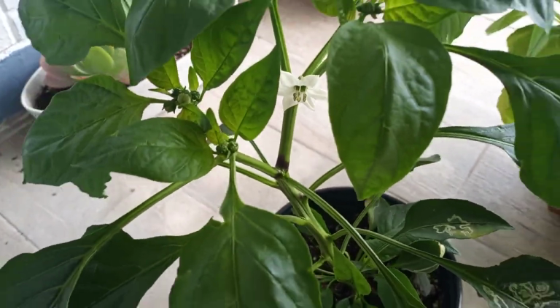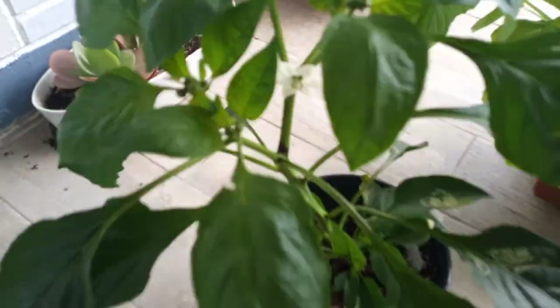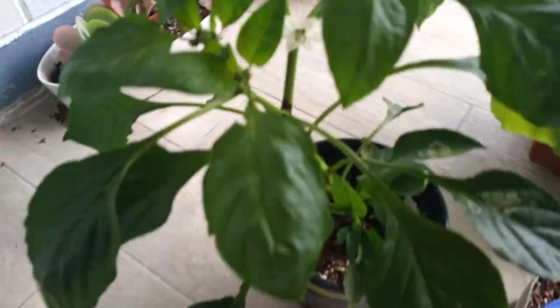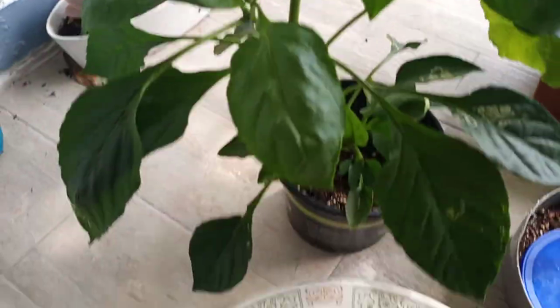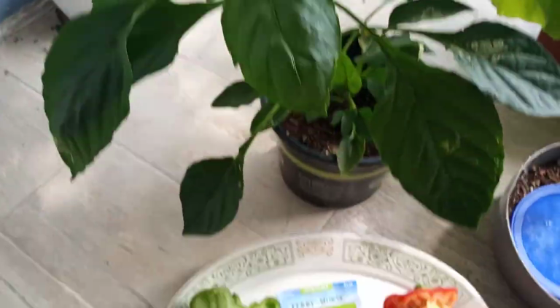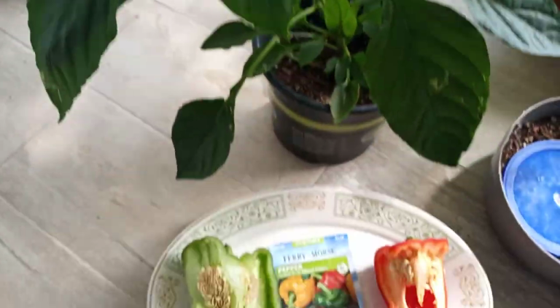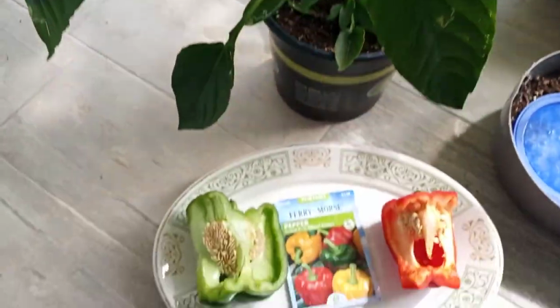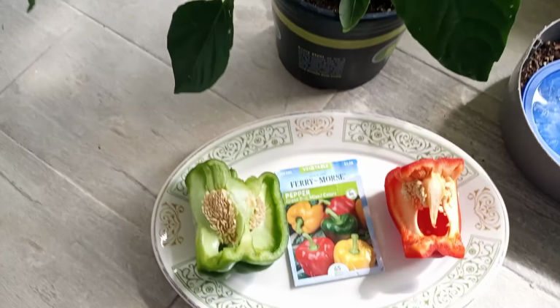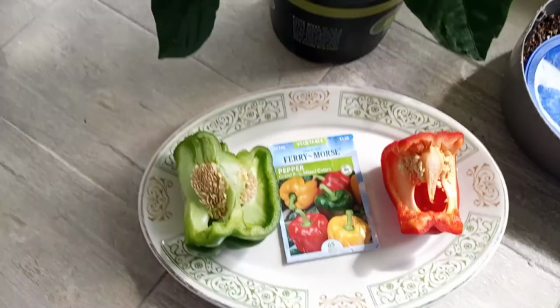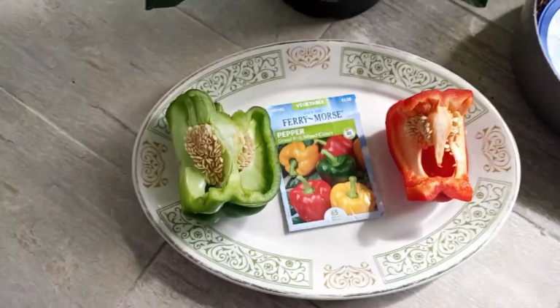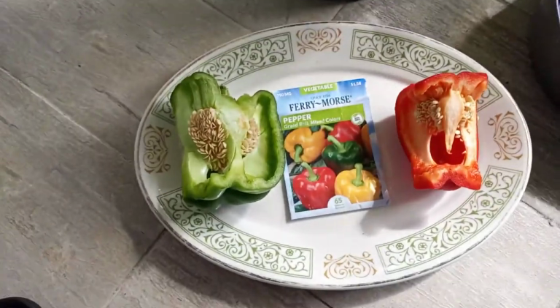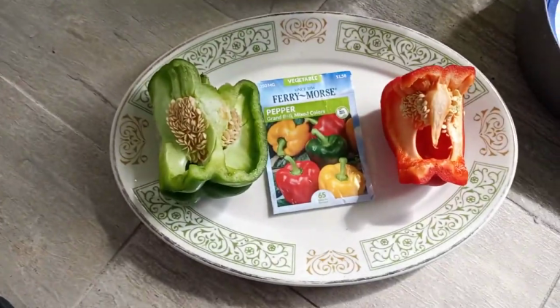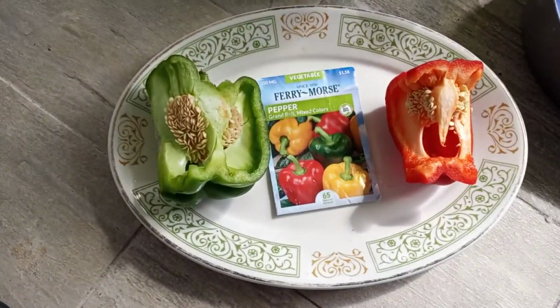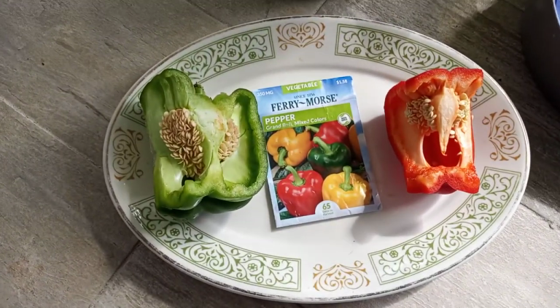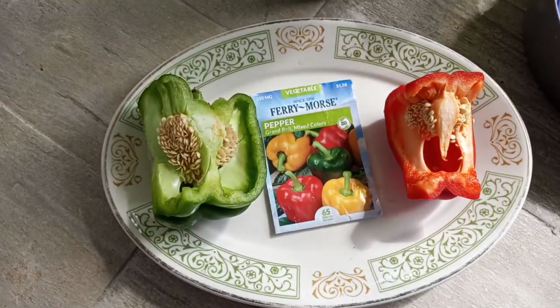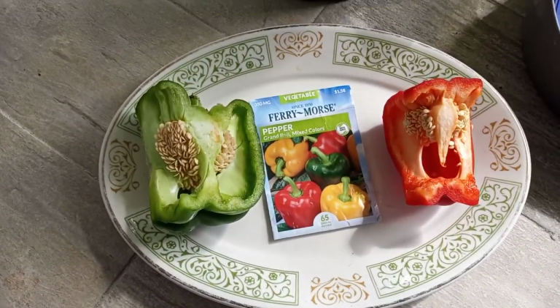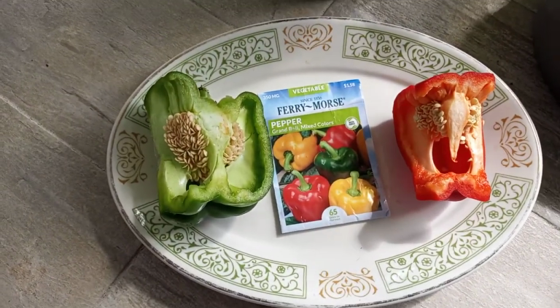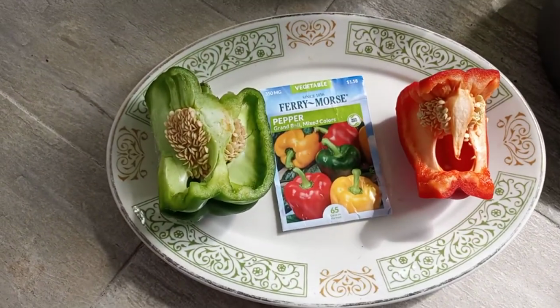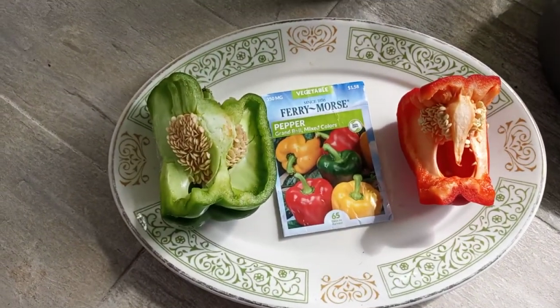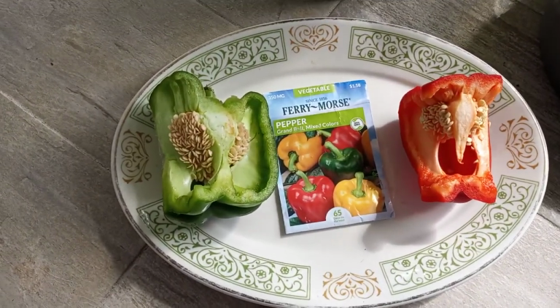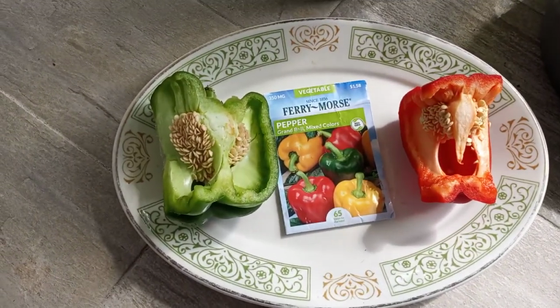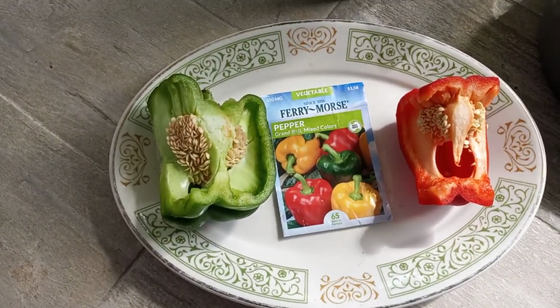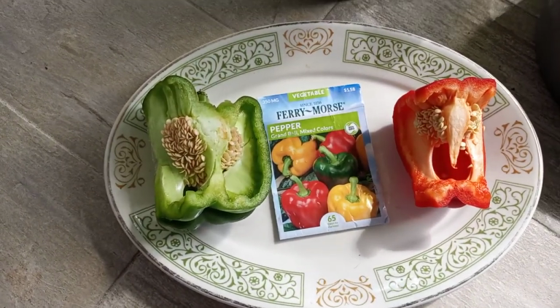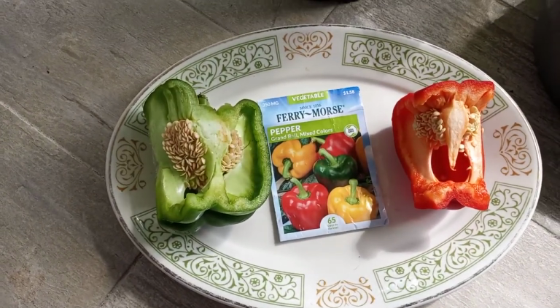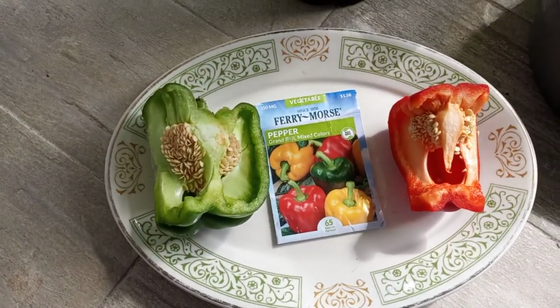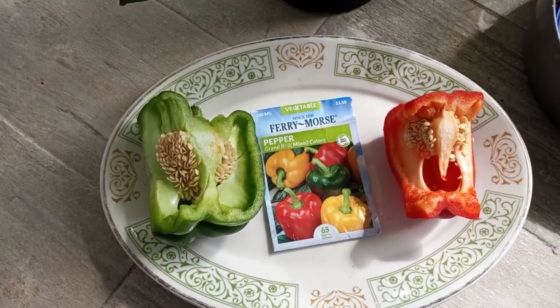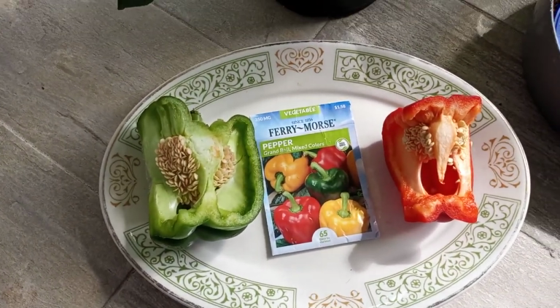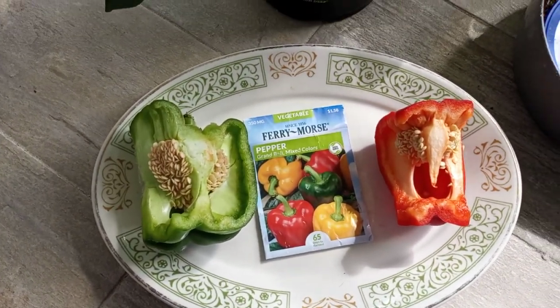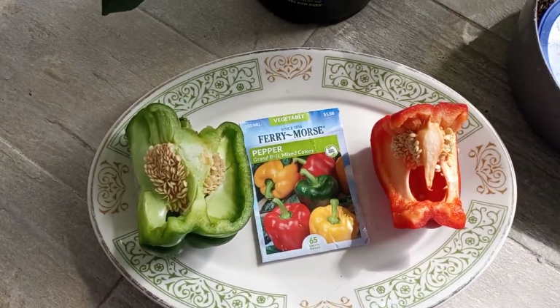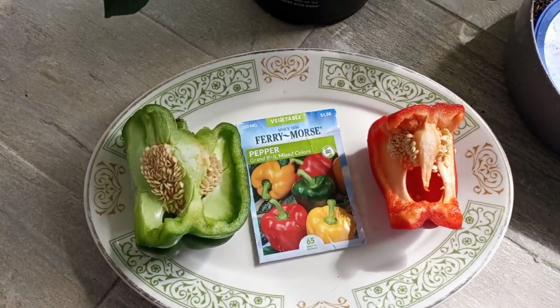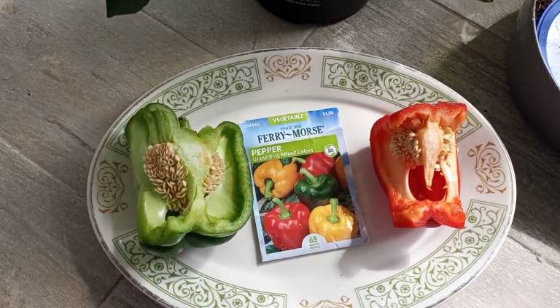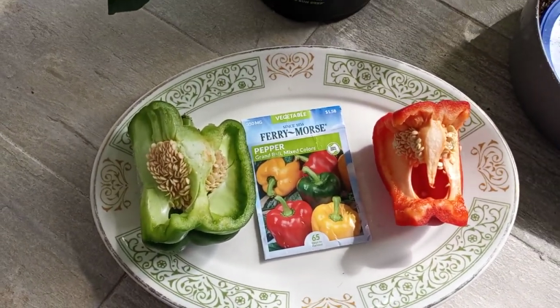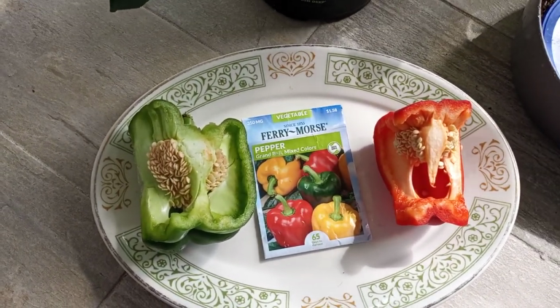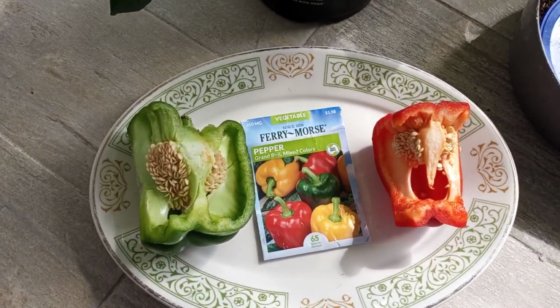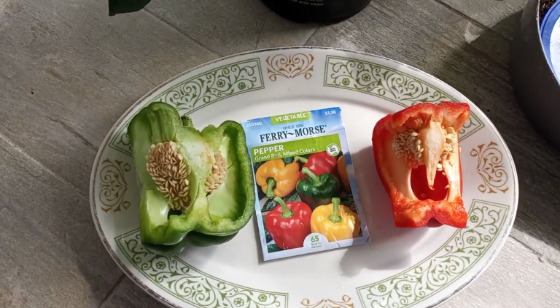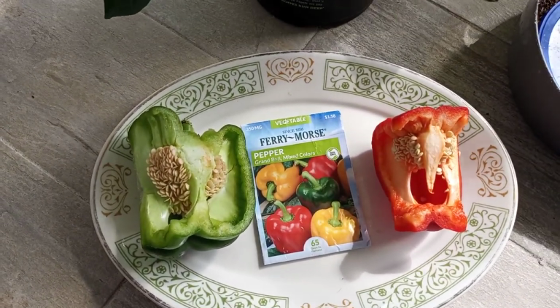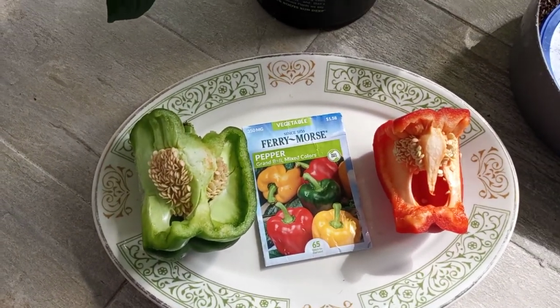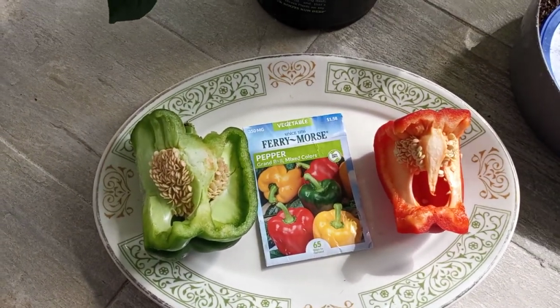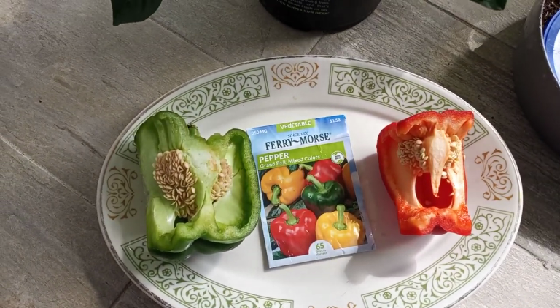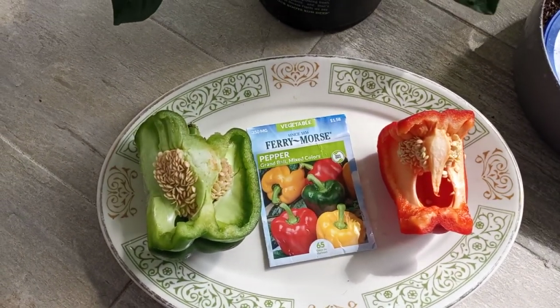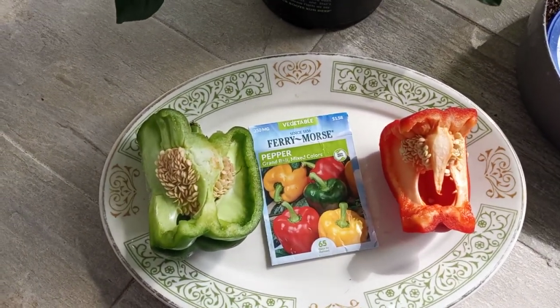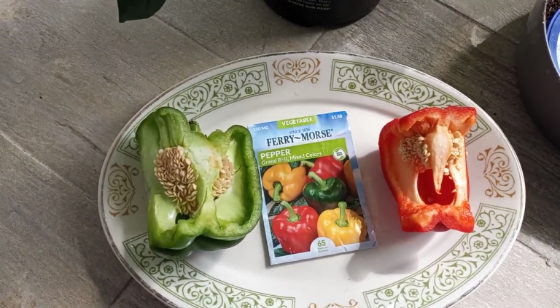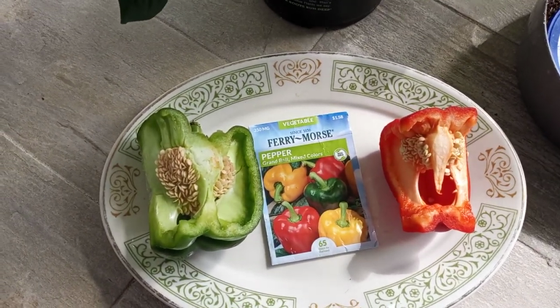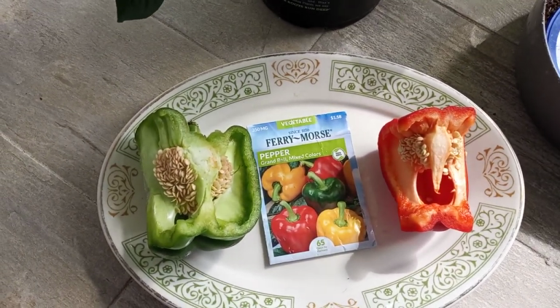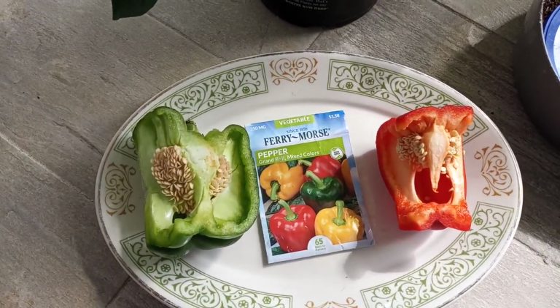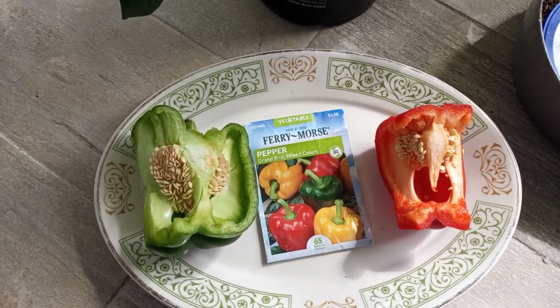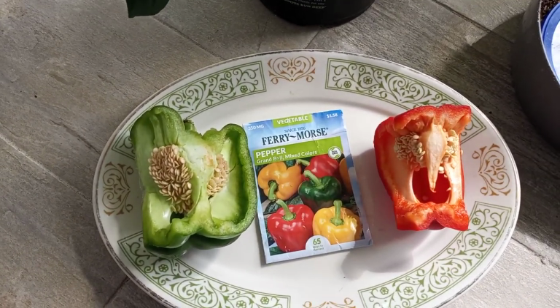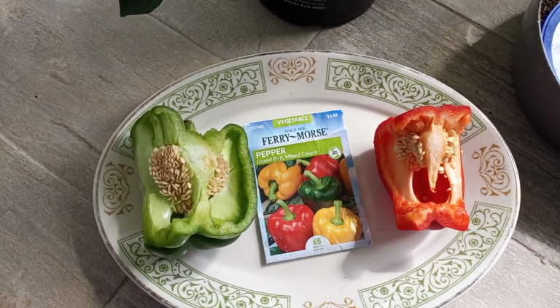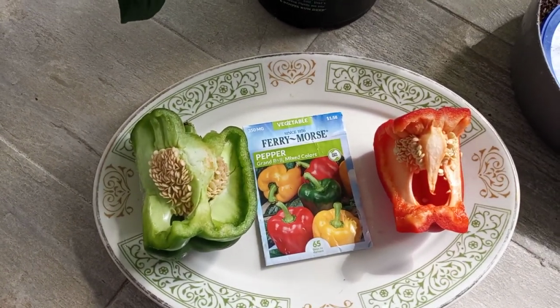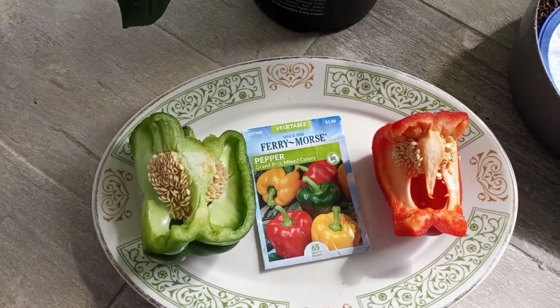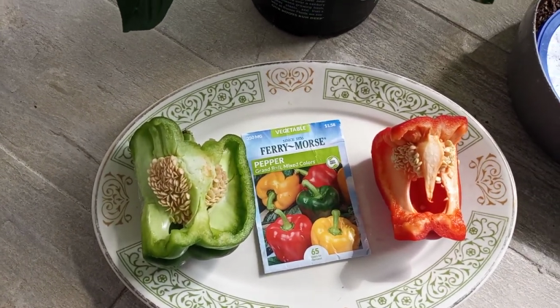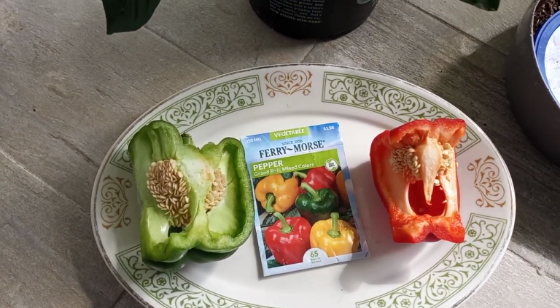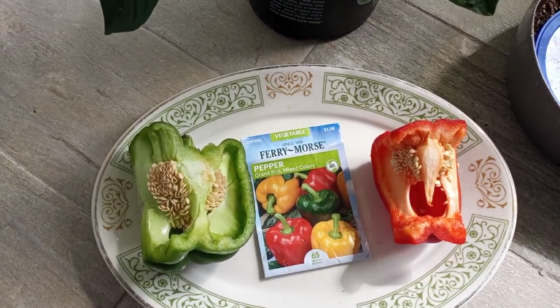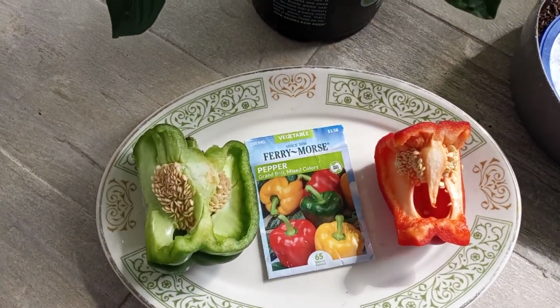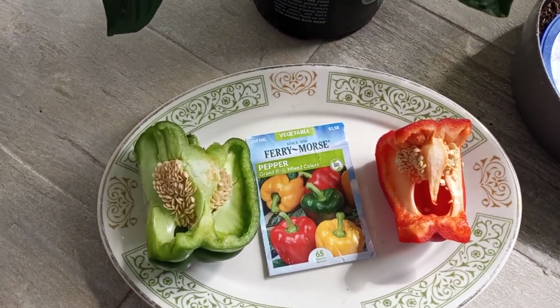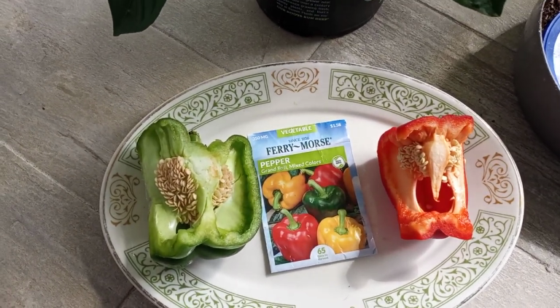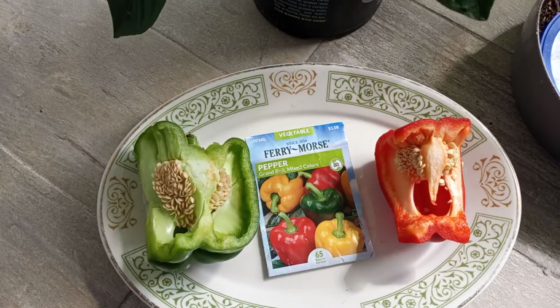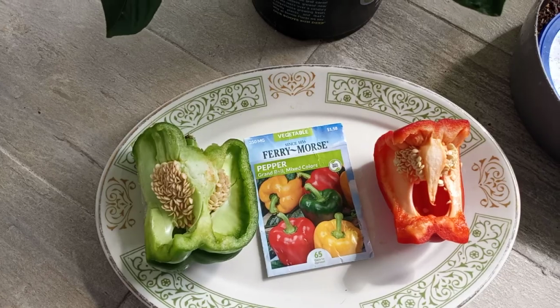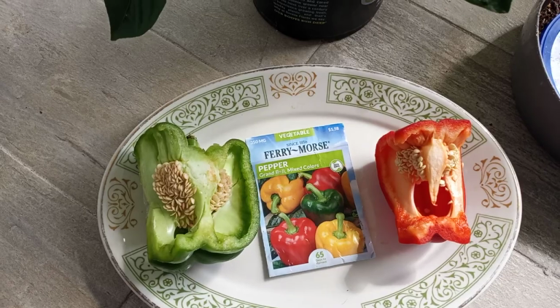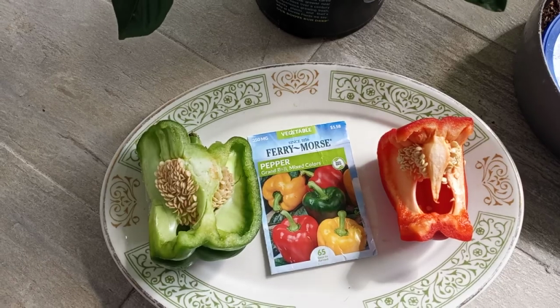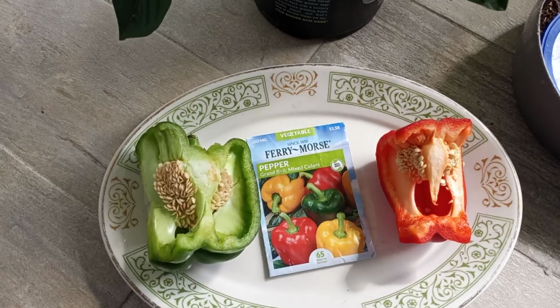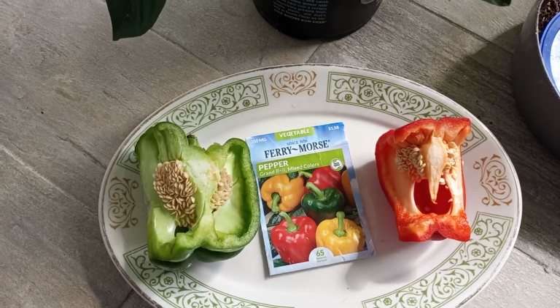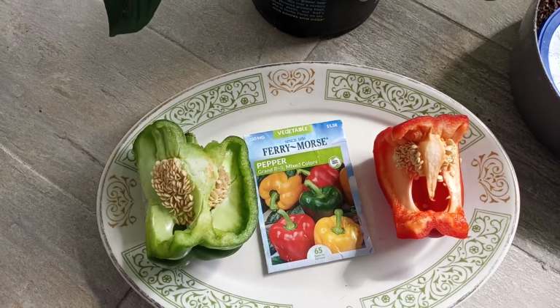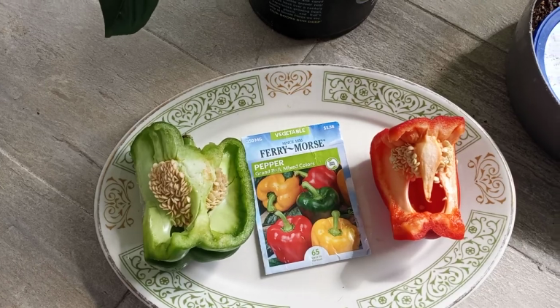So again, here is my video showing you how to grow seeds from a pepper.